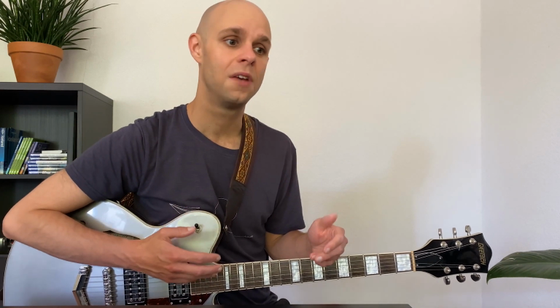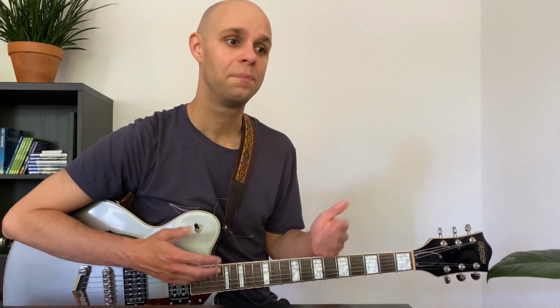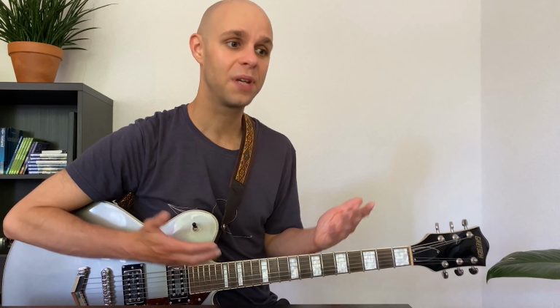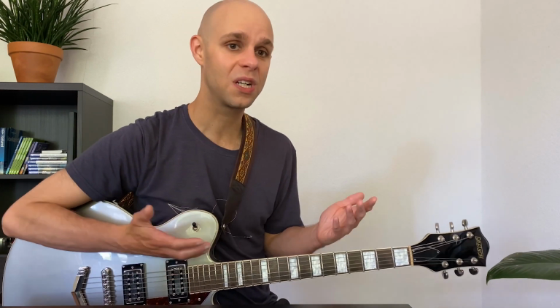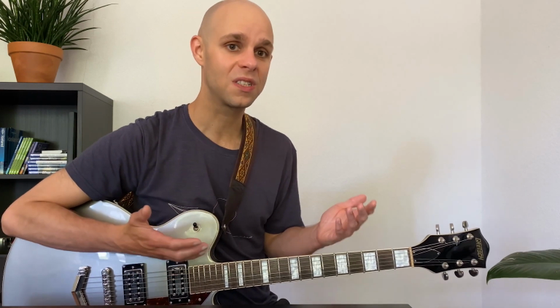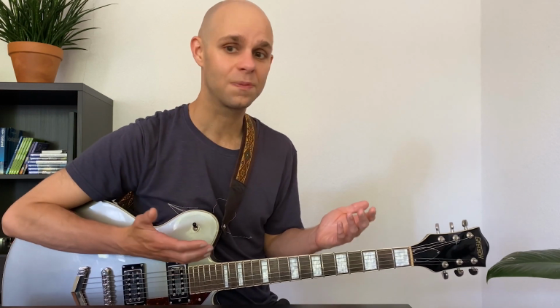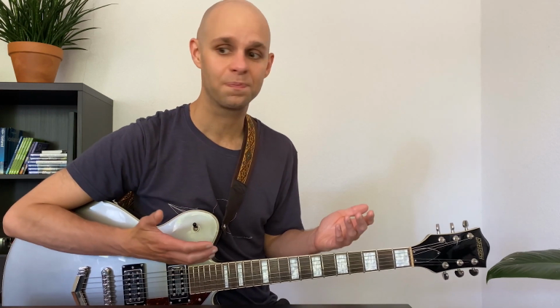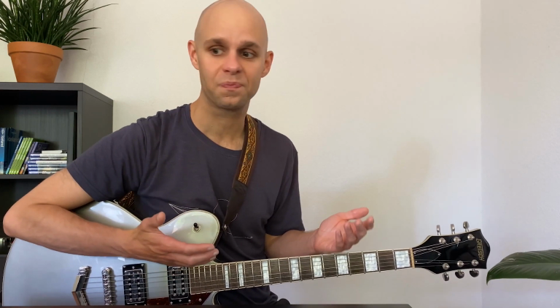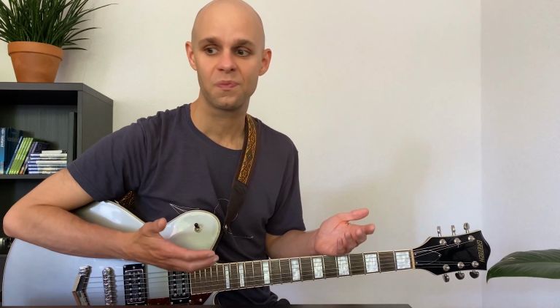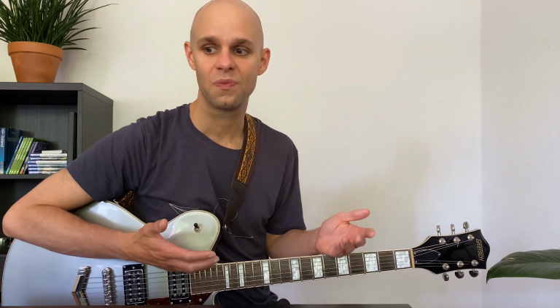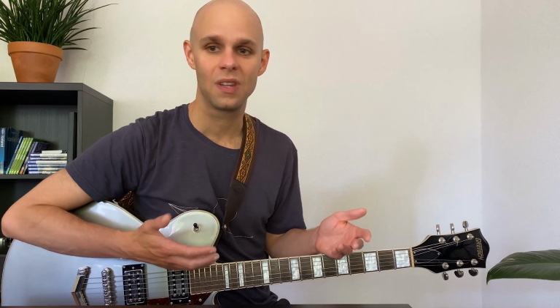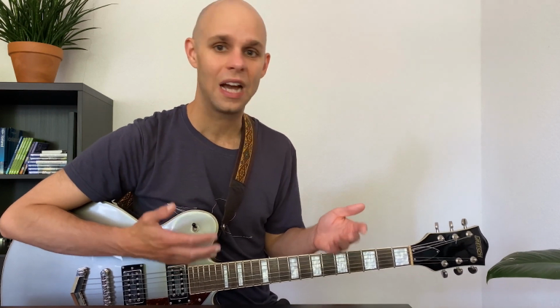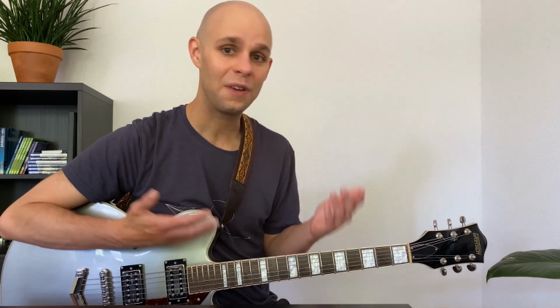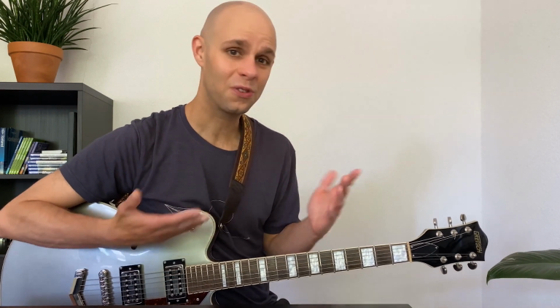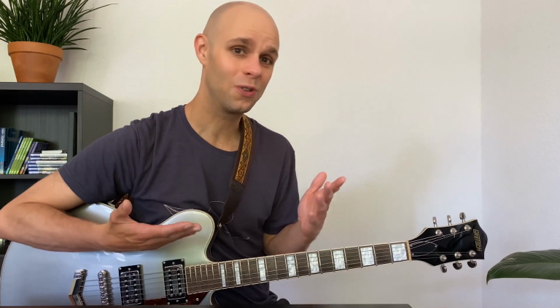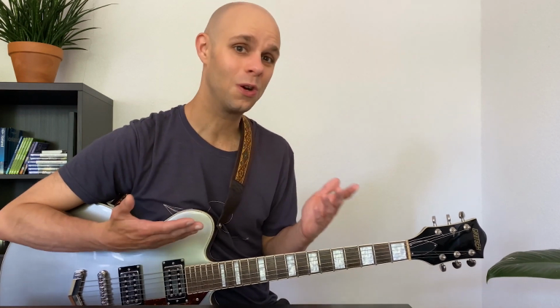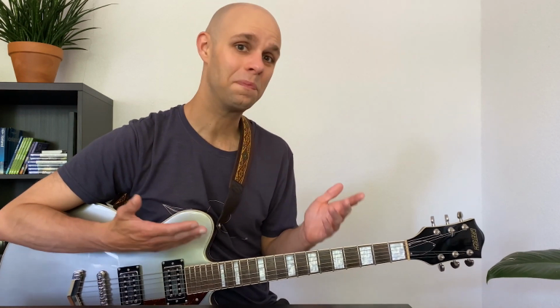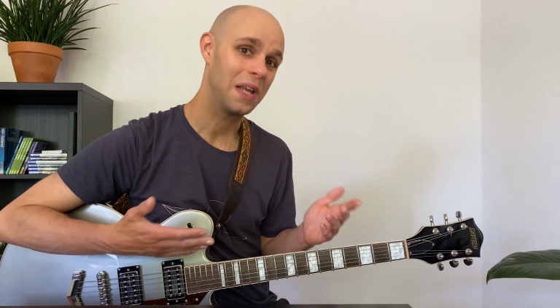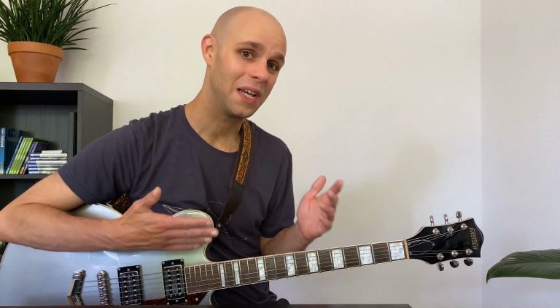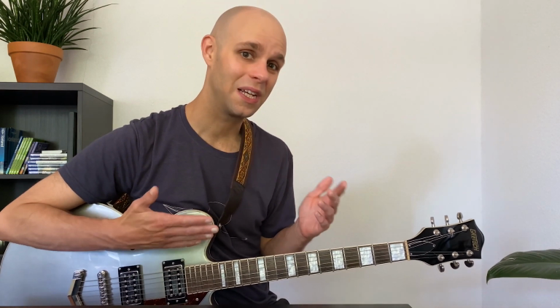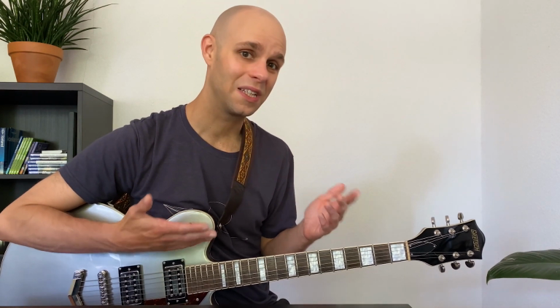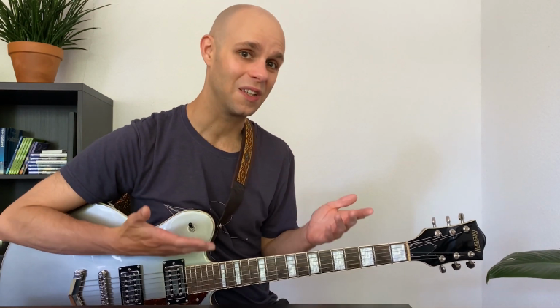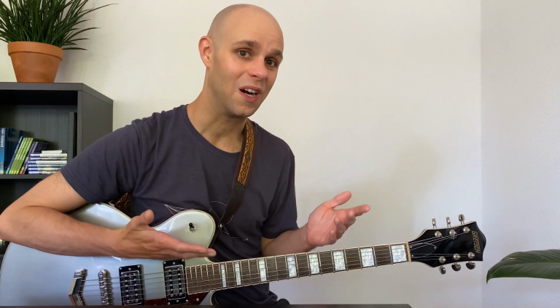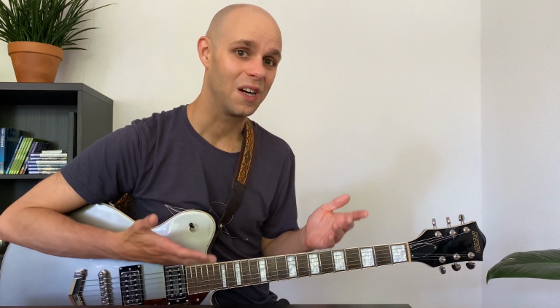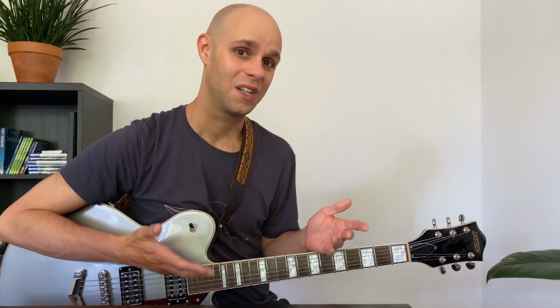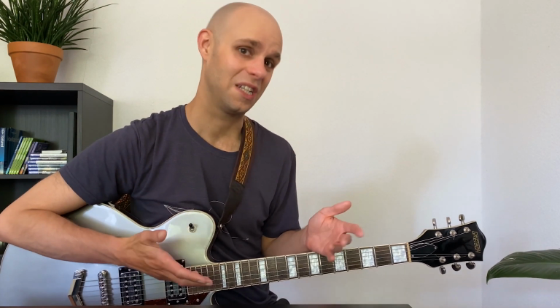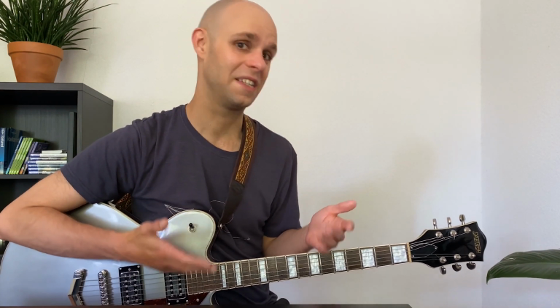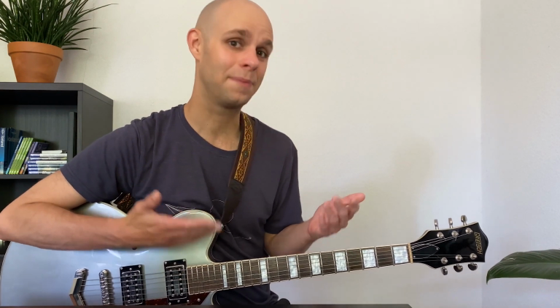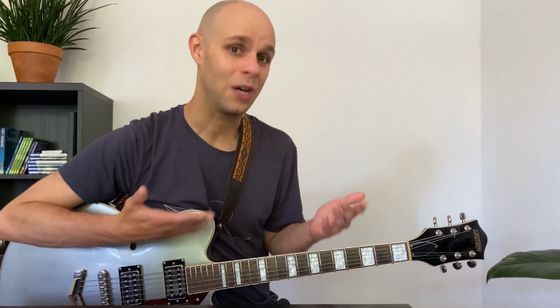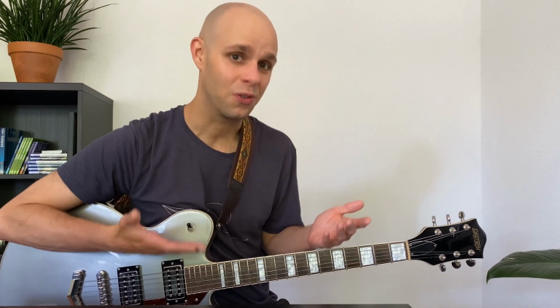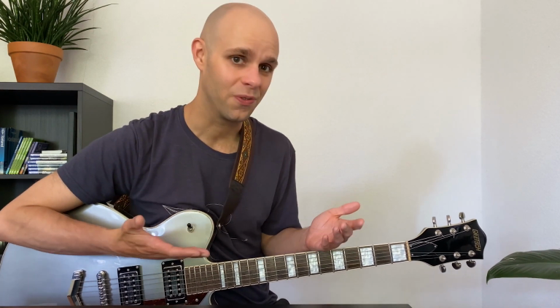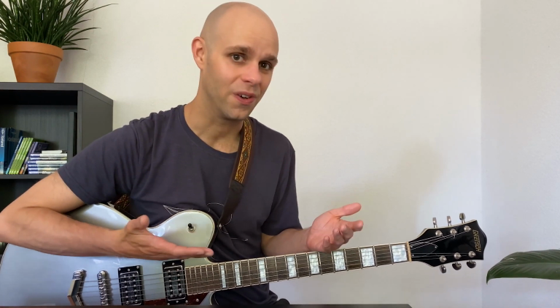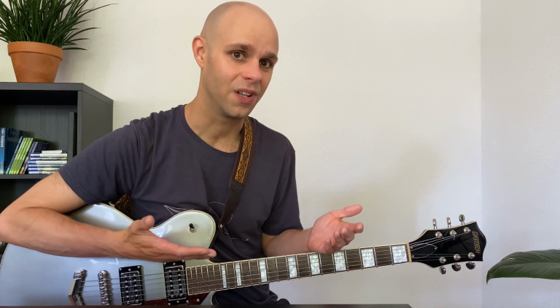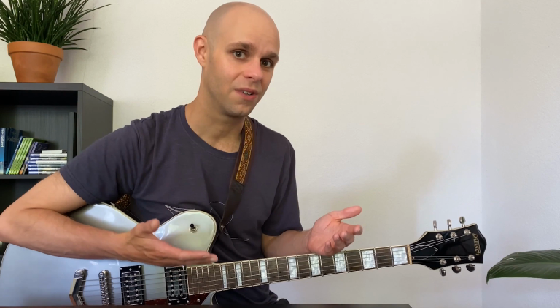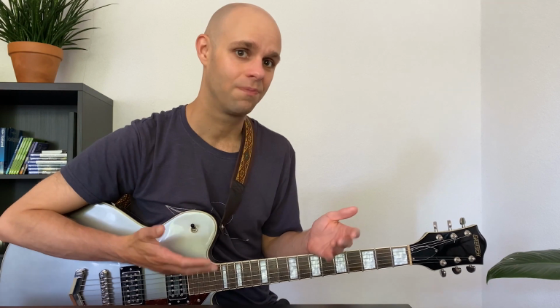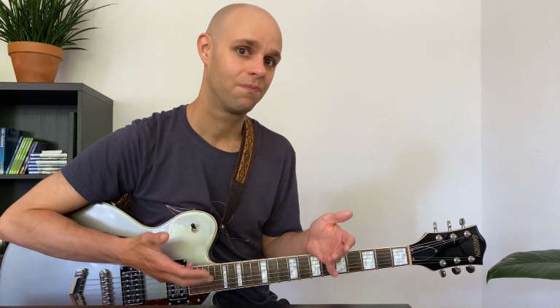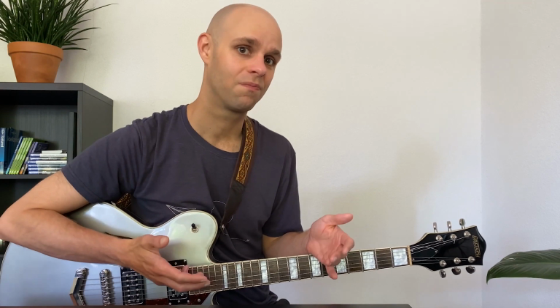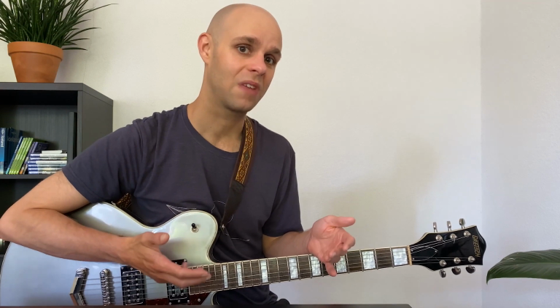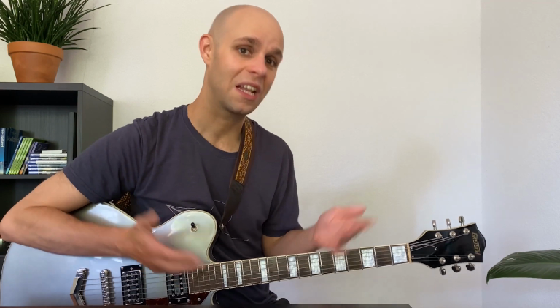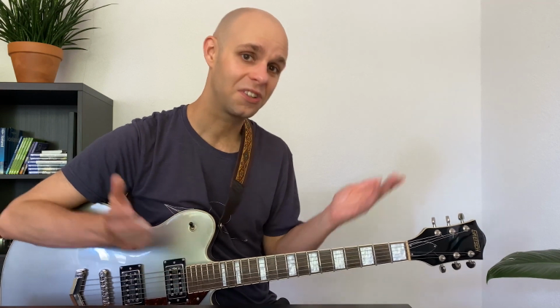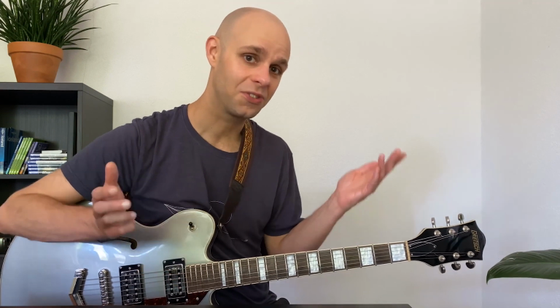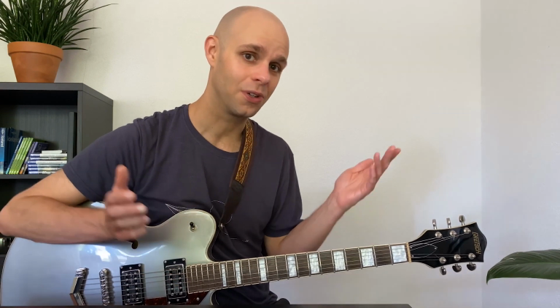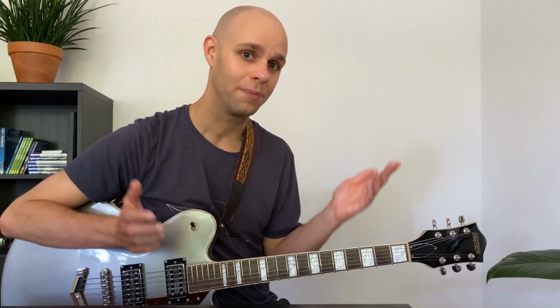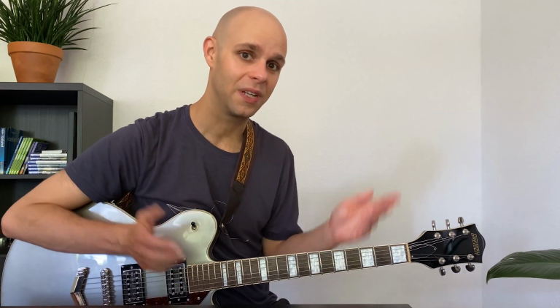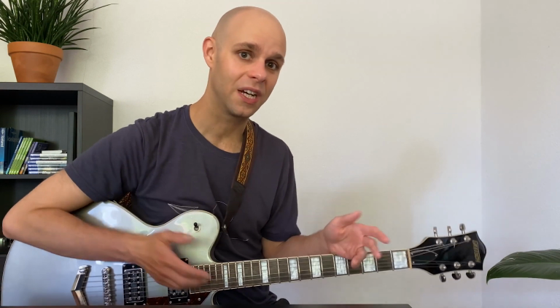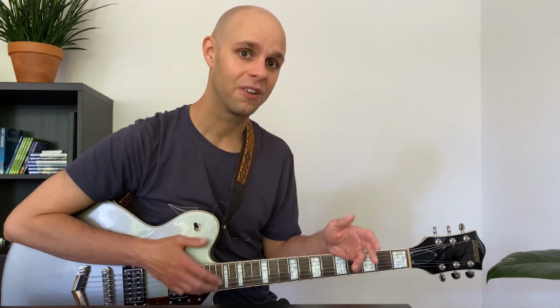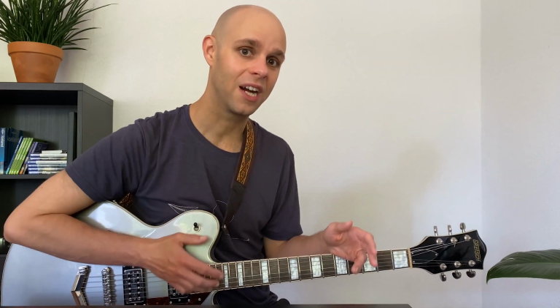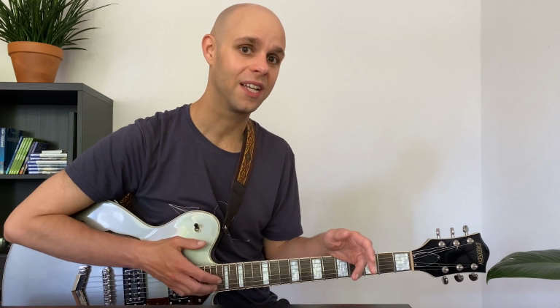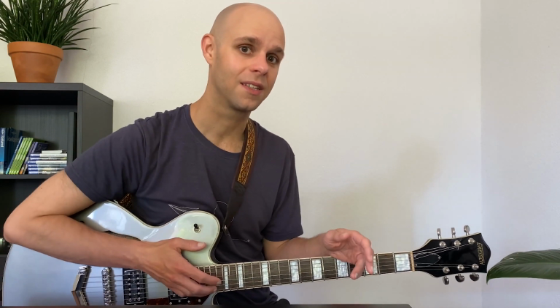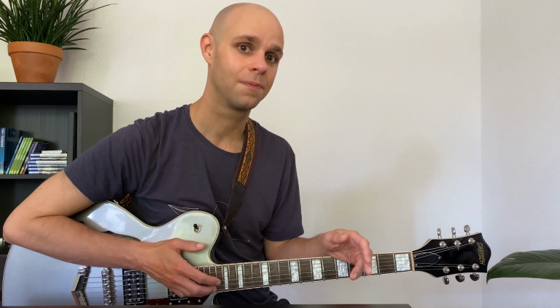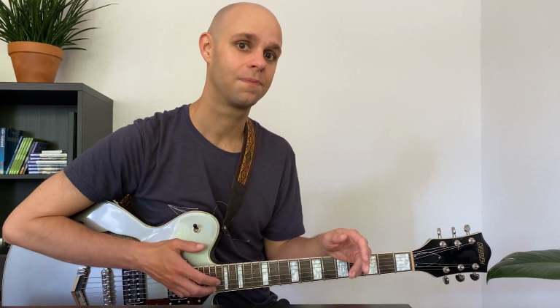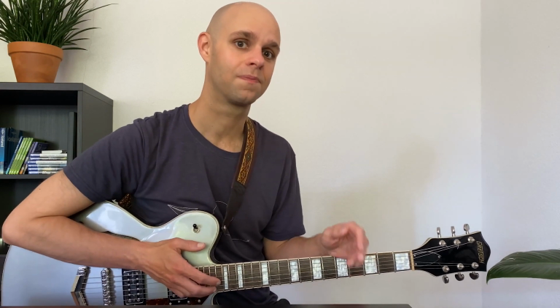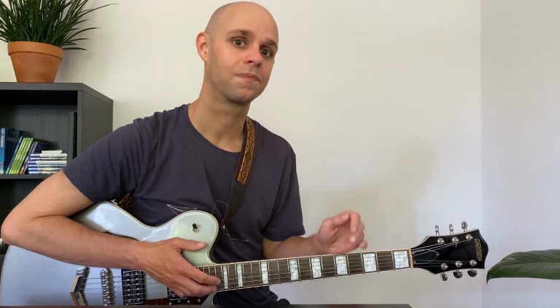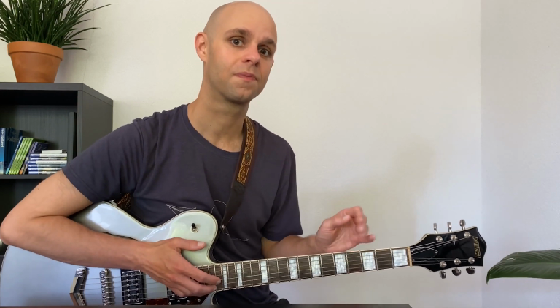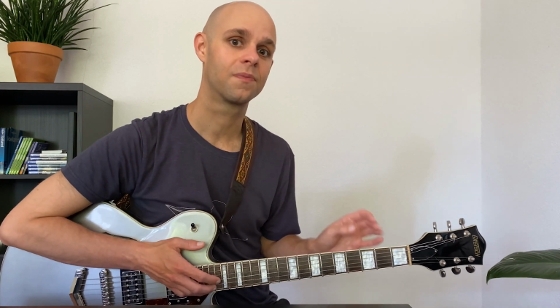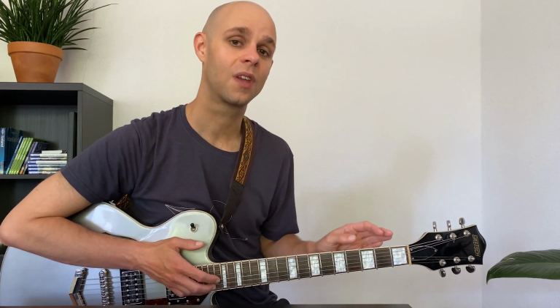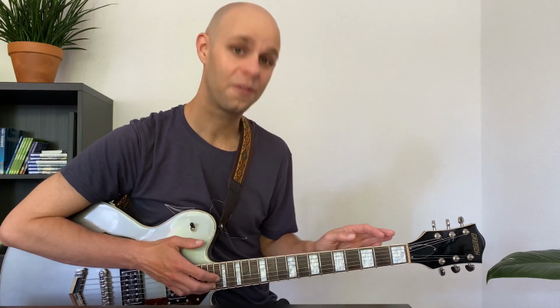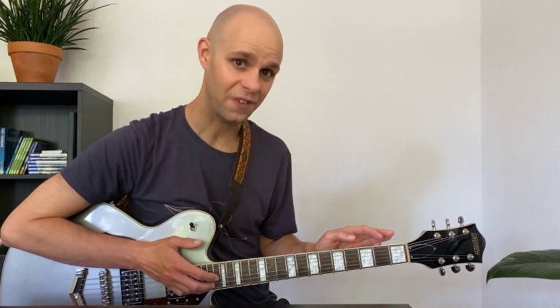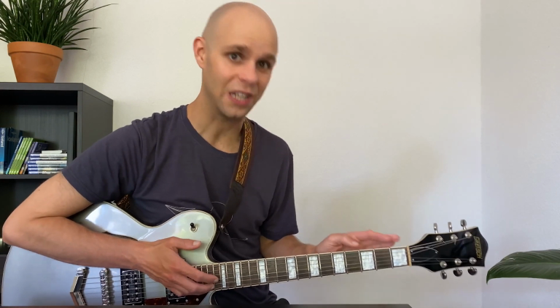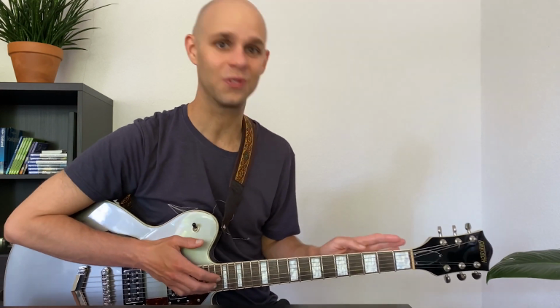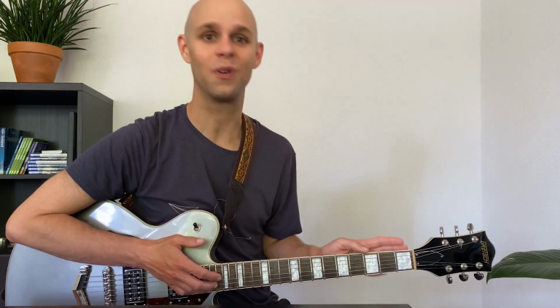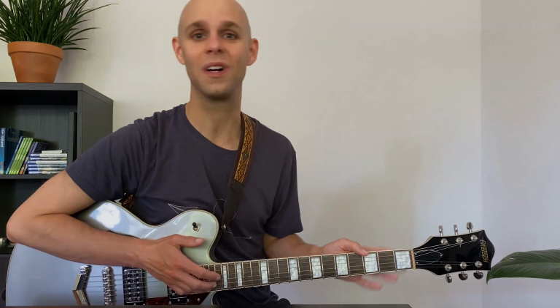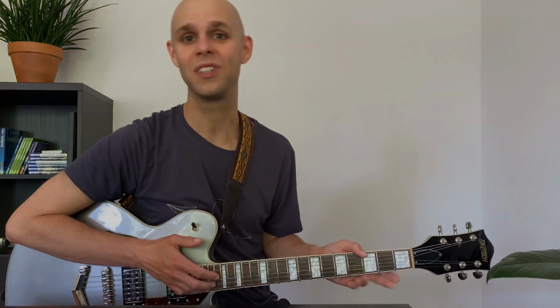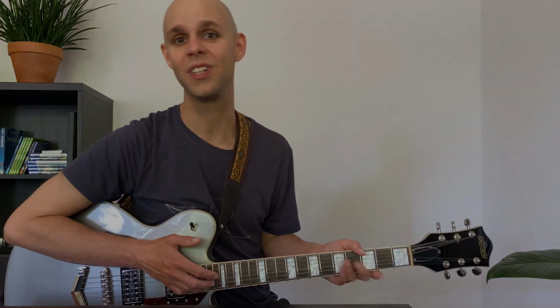Because after all, playing guitar is about fun and it shouldn't be a grind. Thanks for watching.